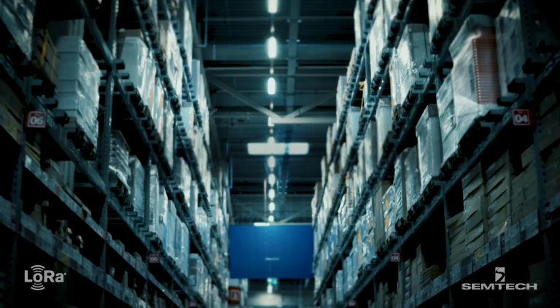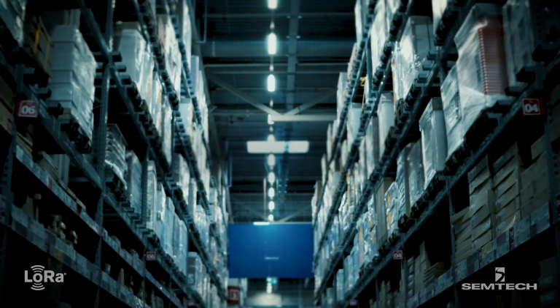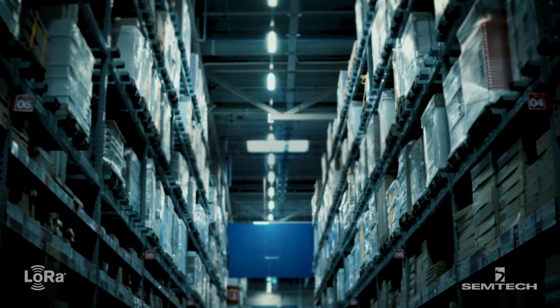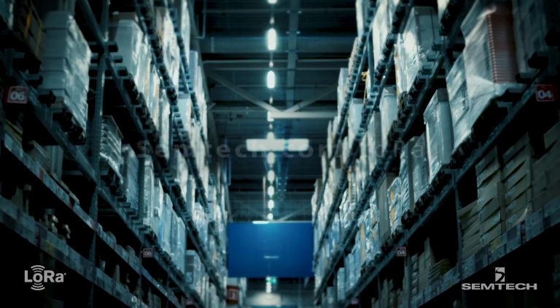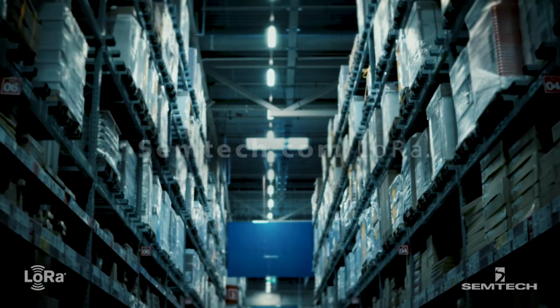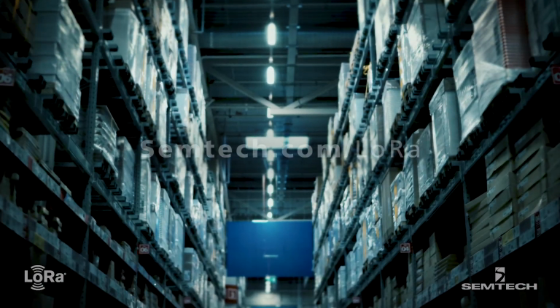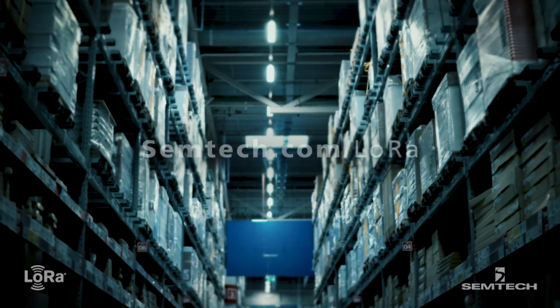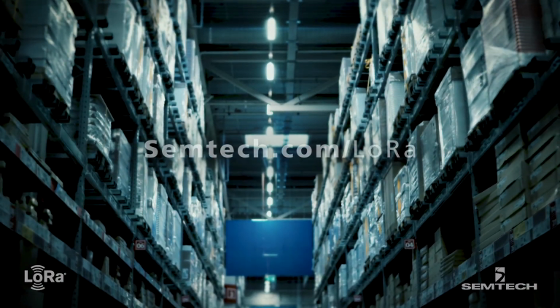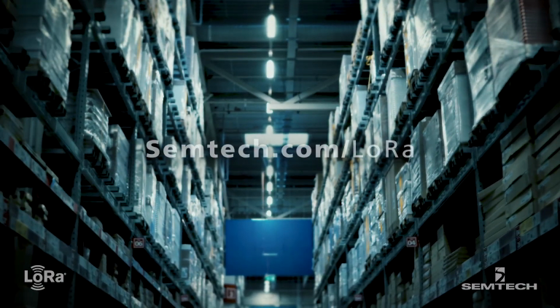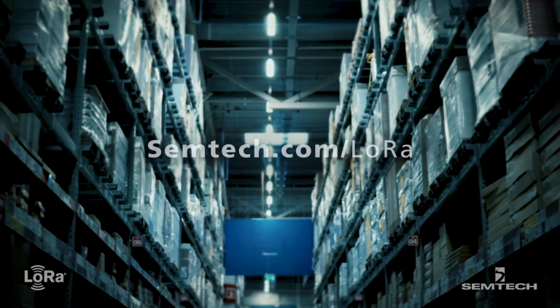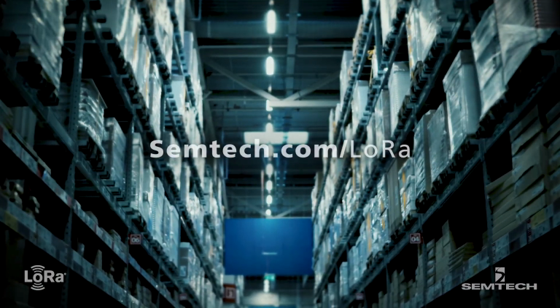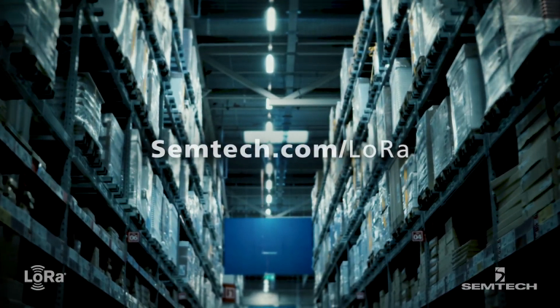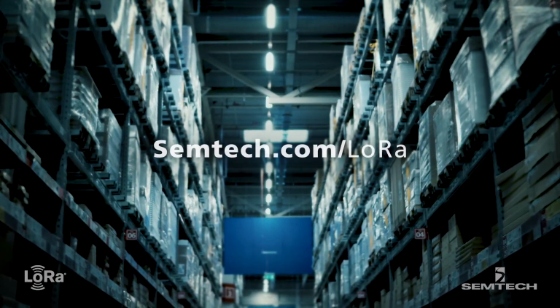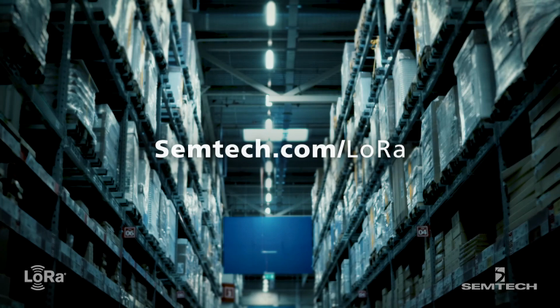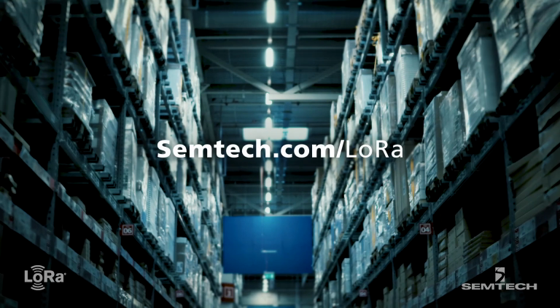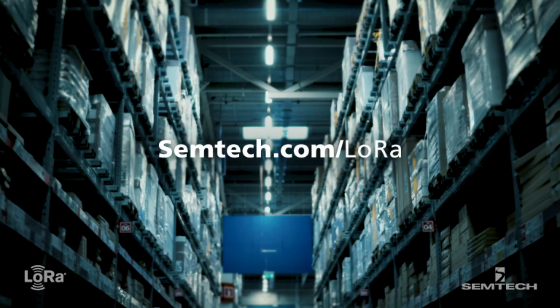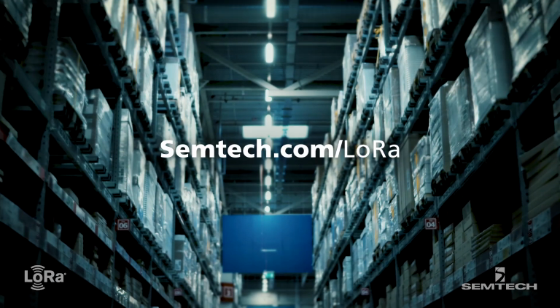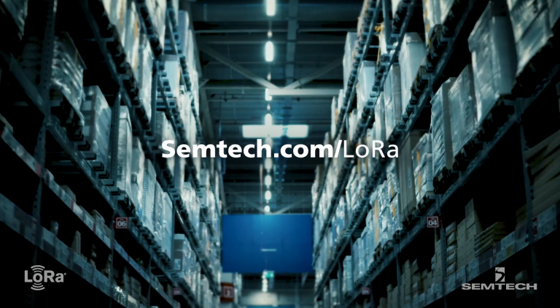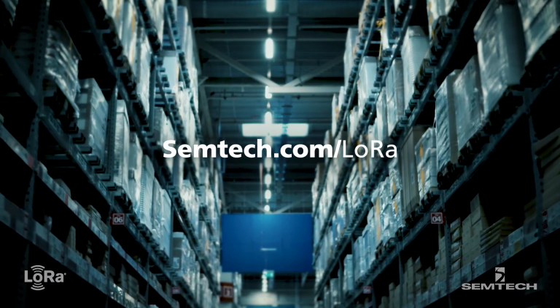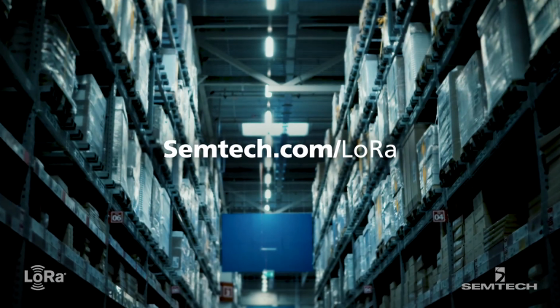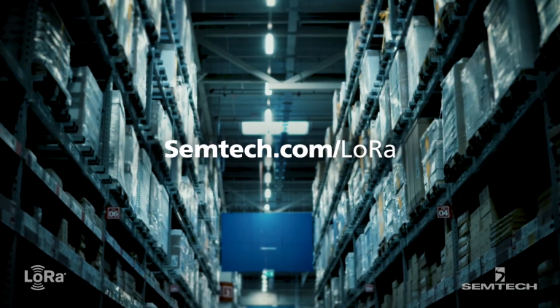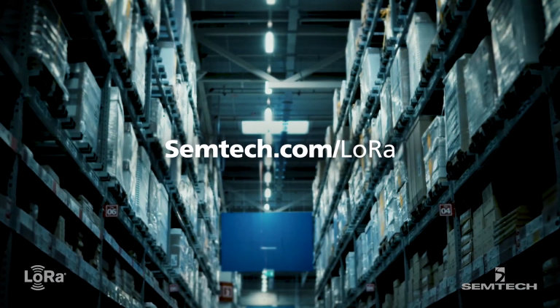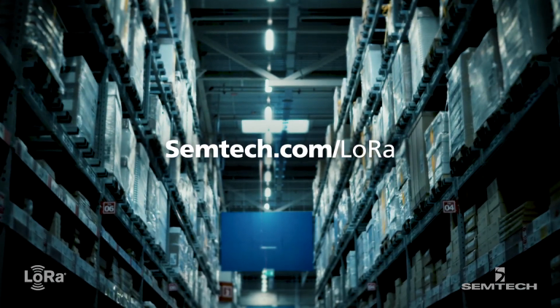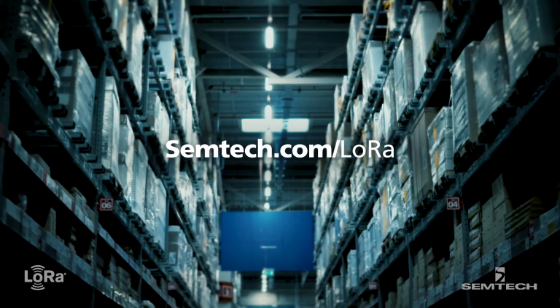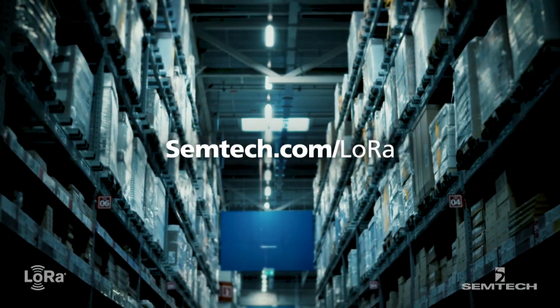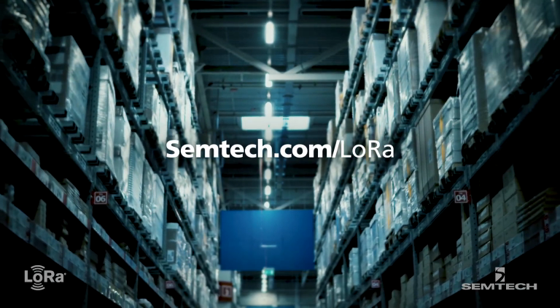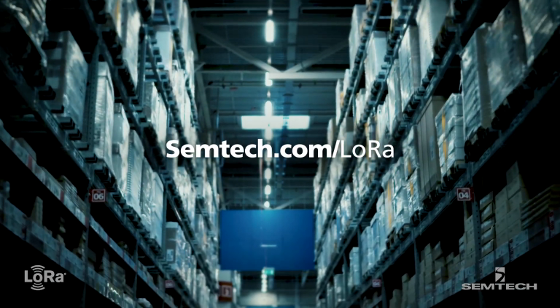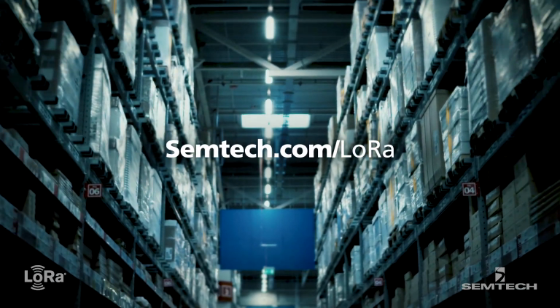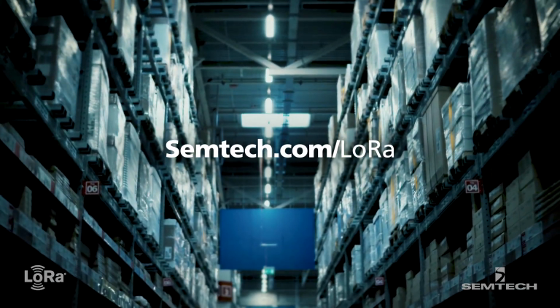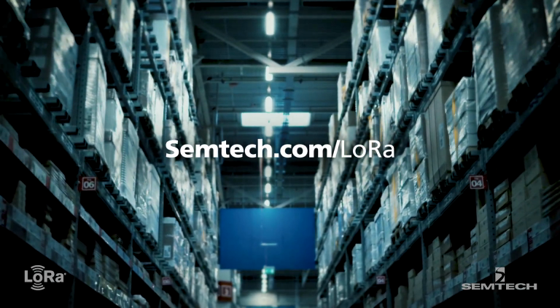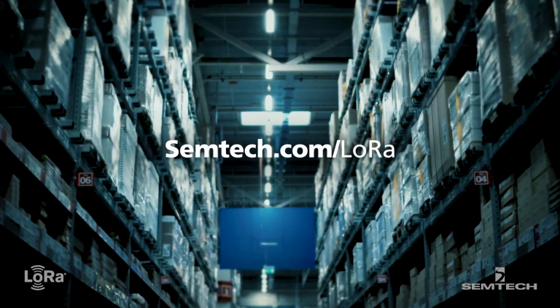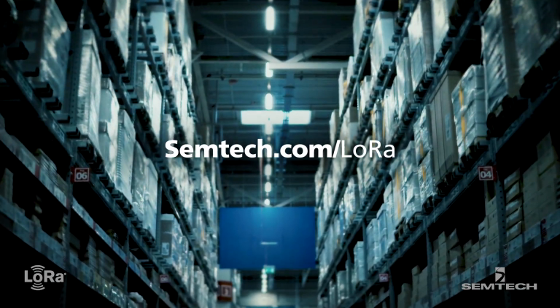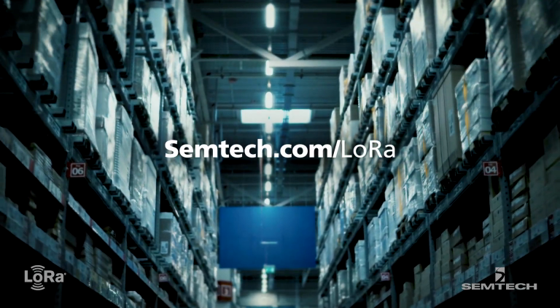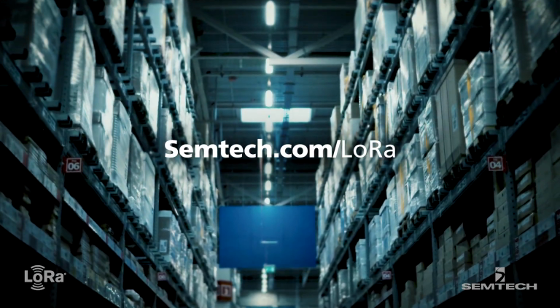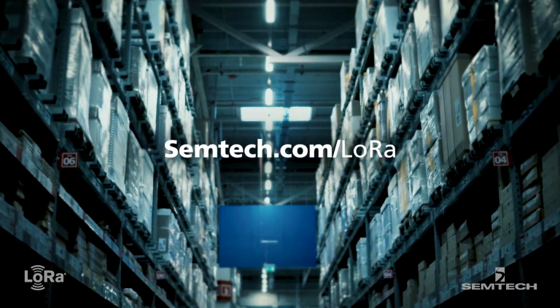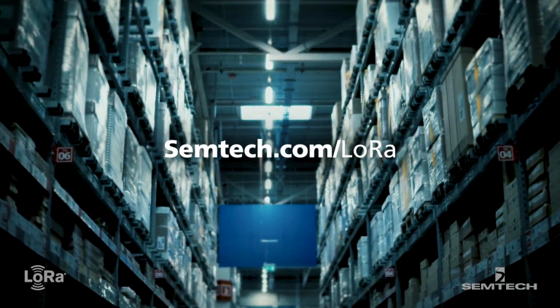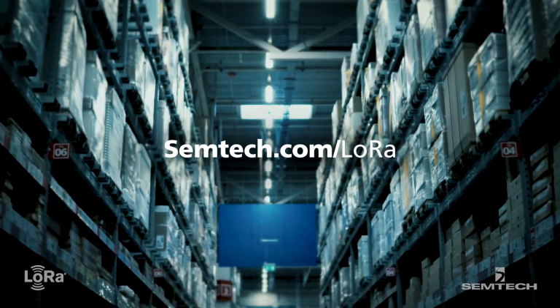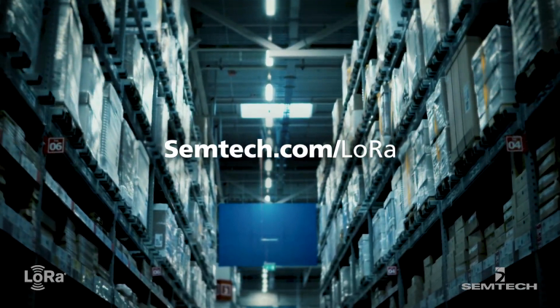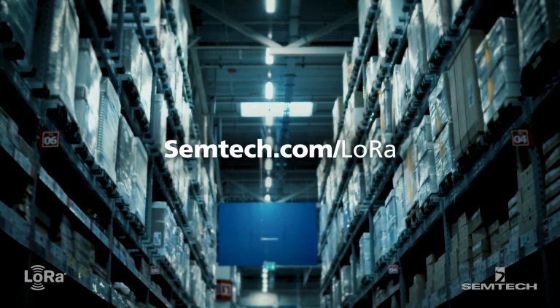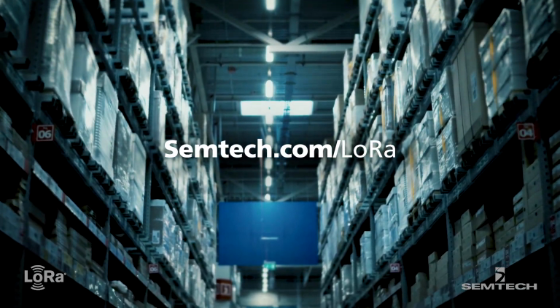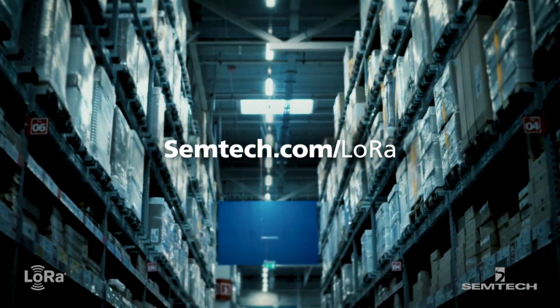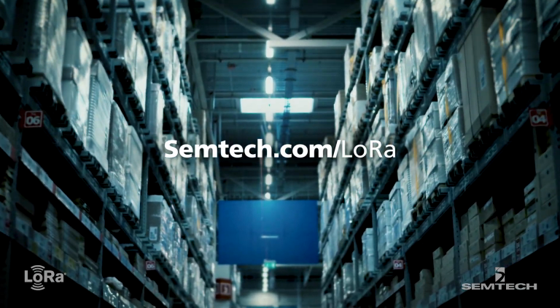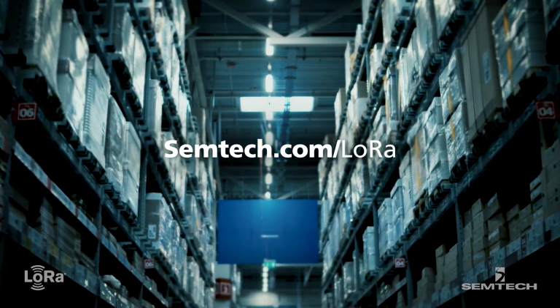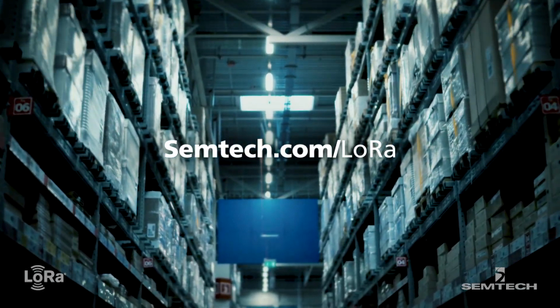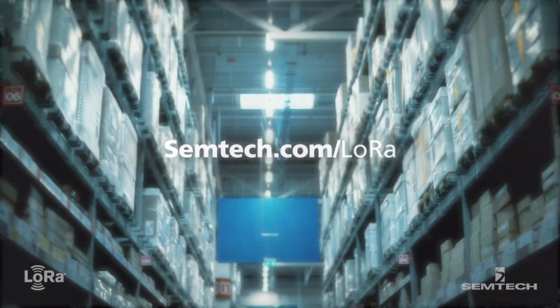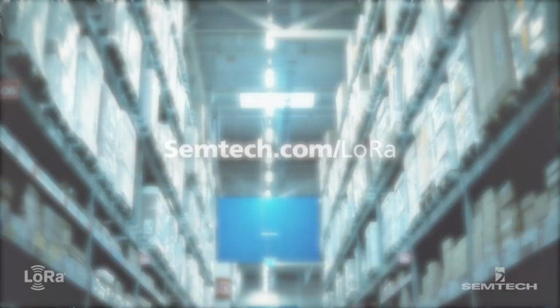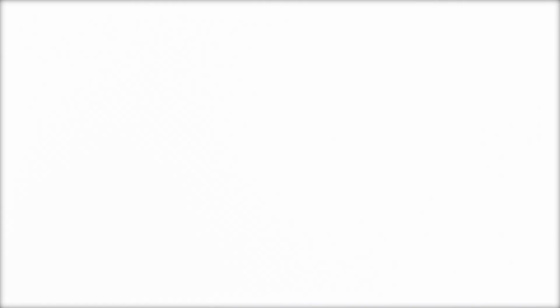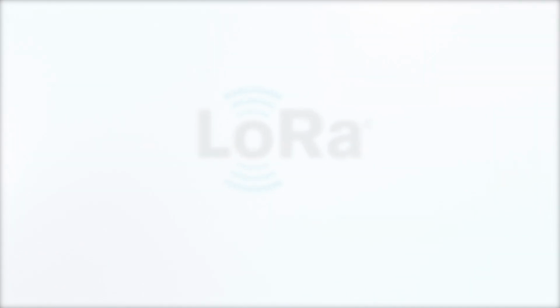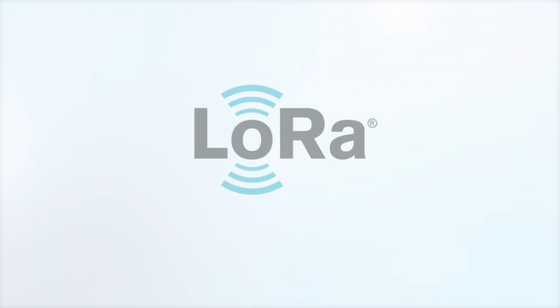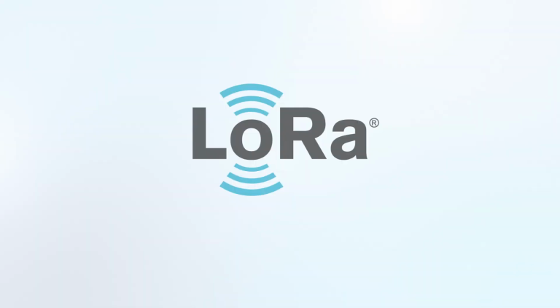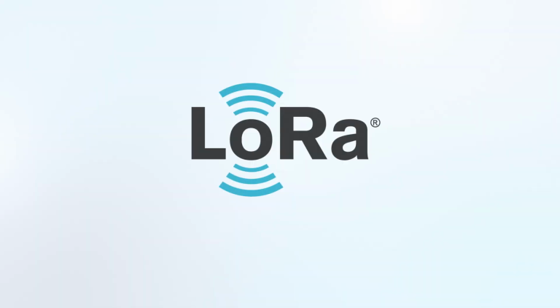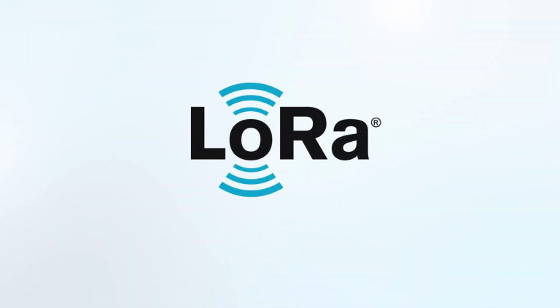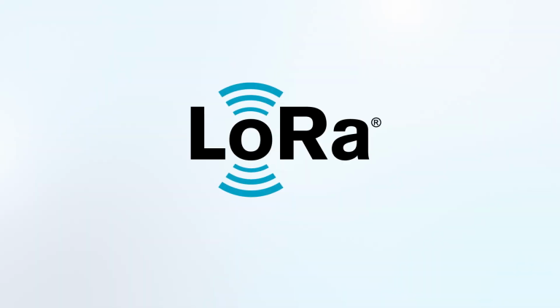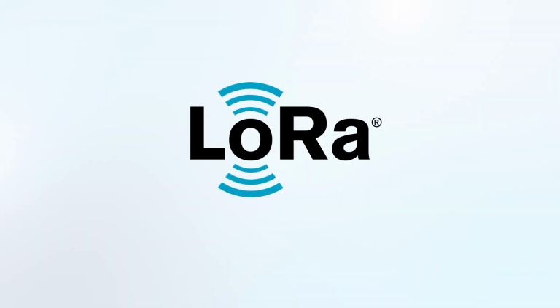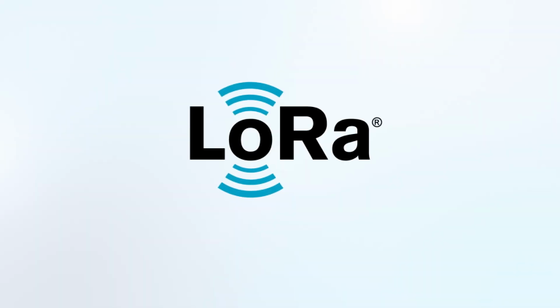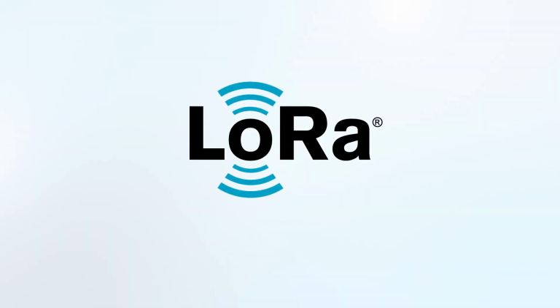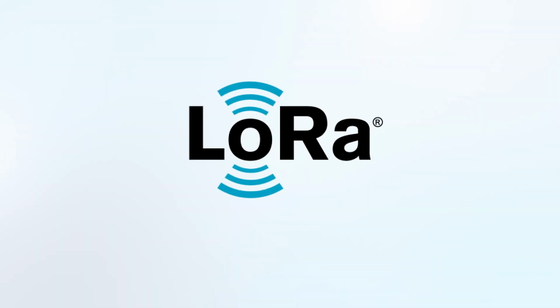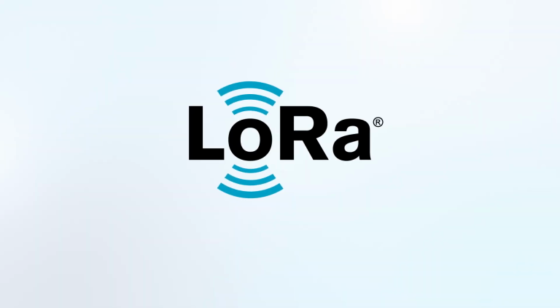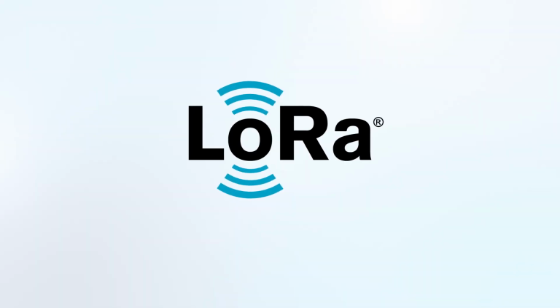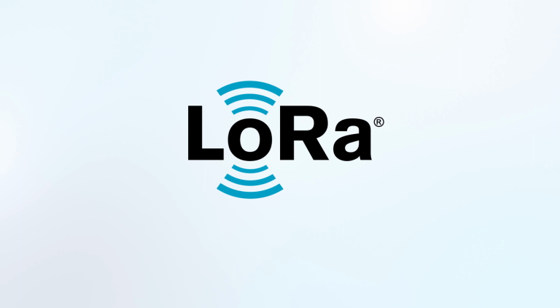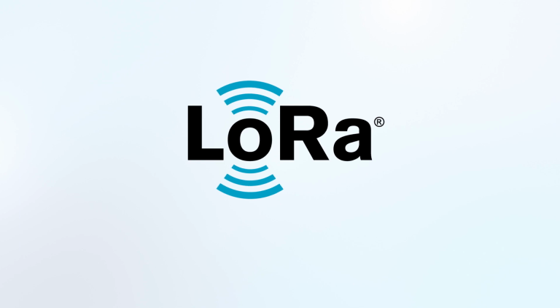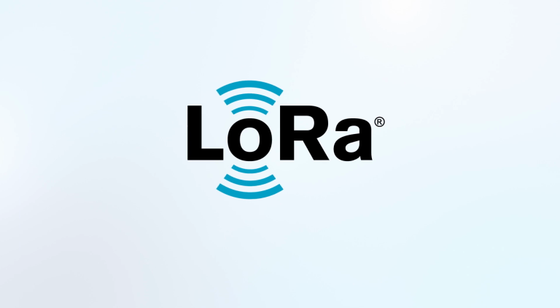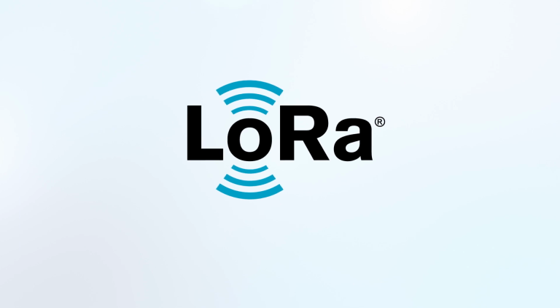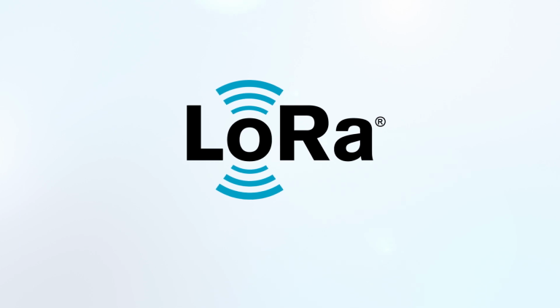Visit semtech.com to download a copy of the IneoSense use case and learn more about Semtech's proven LoRa devices for IoT.